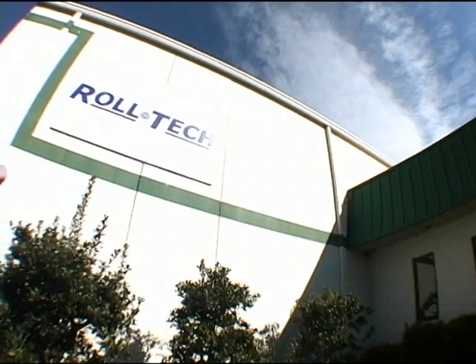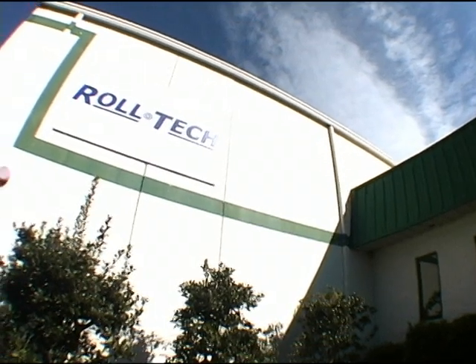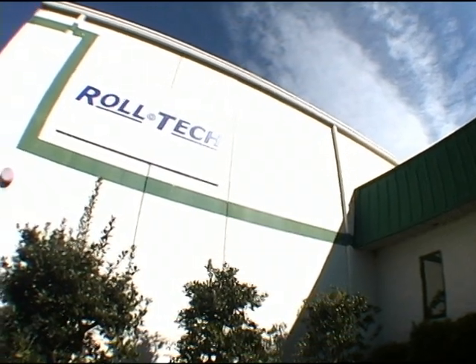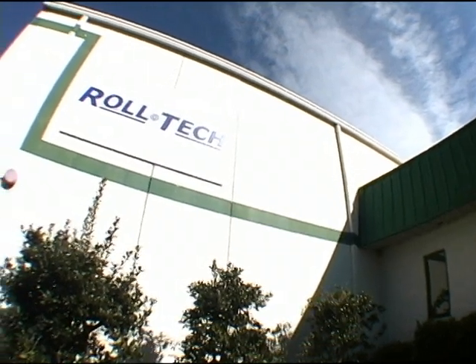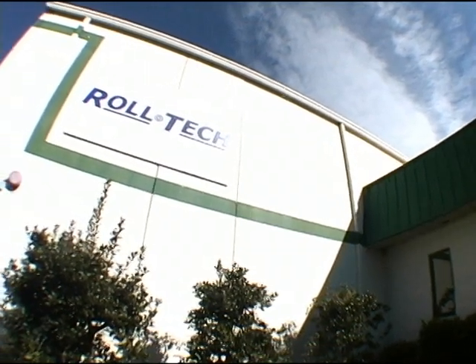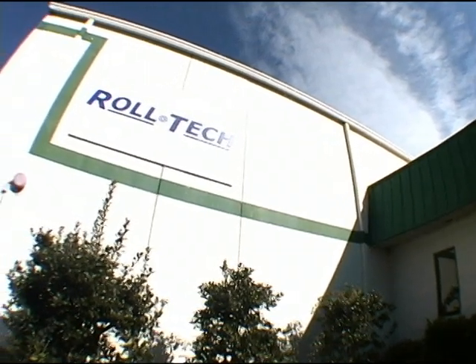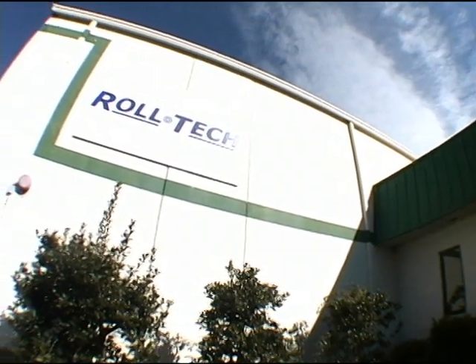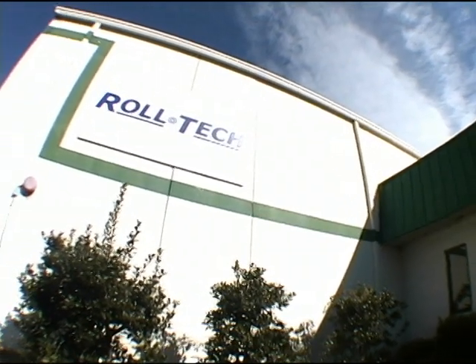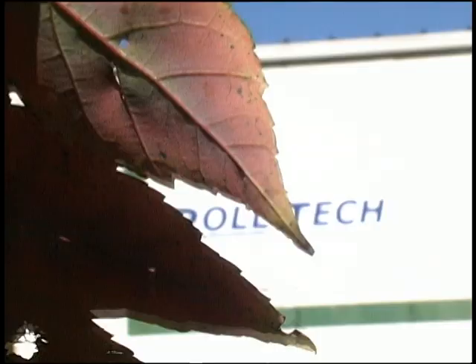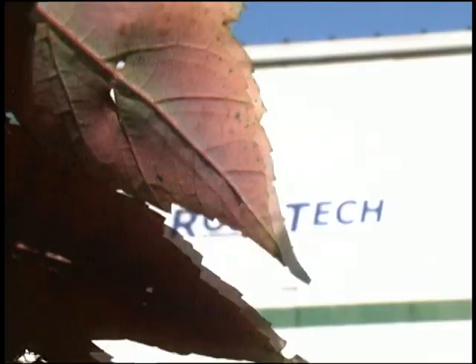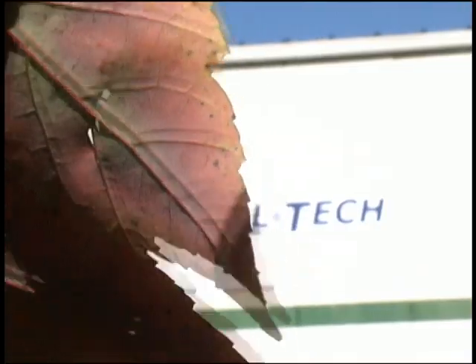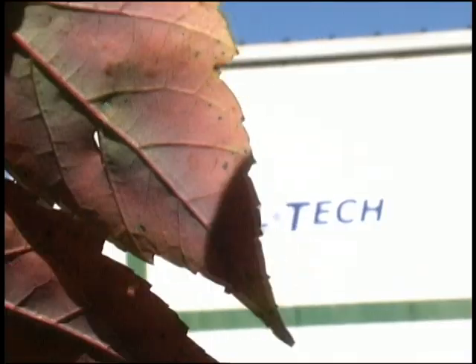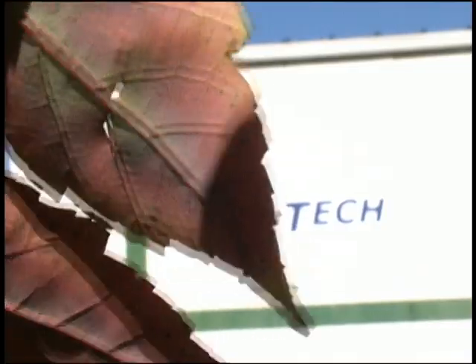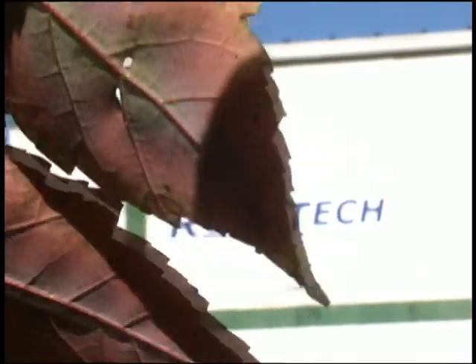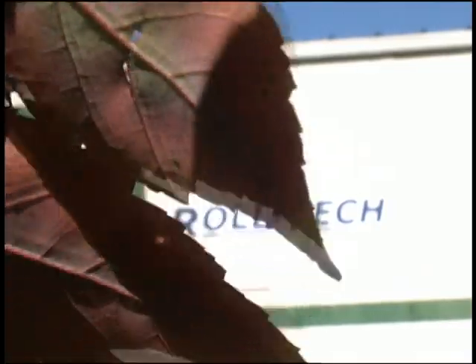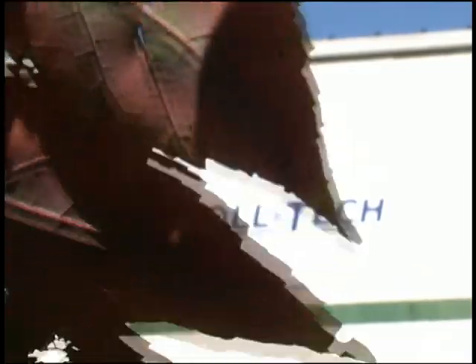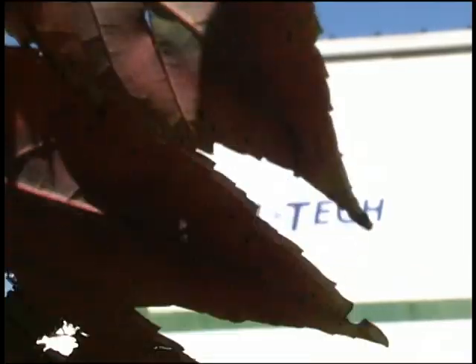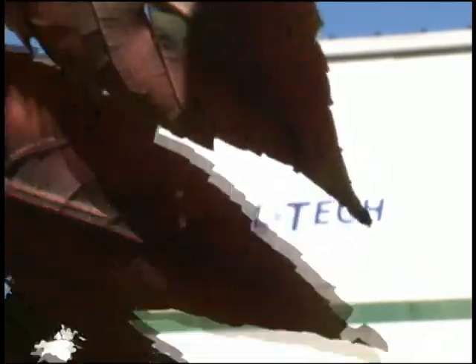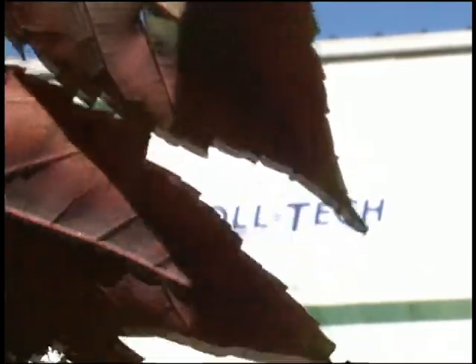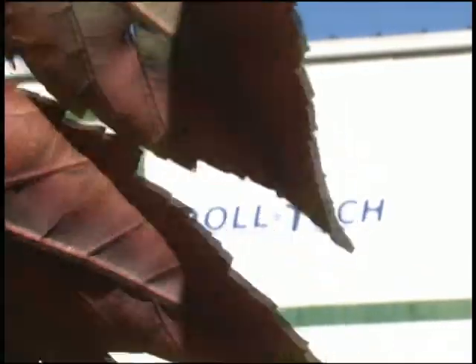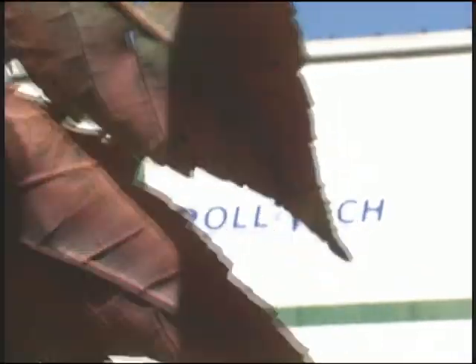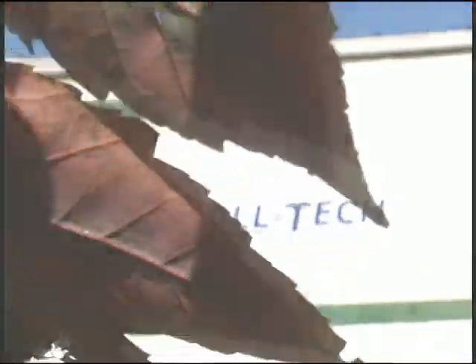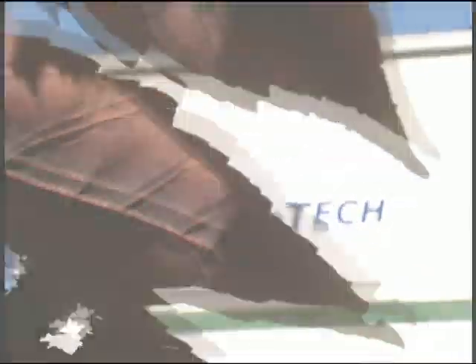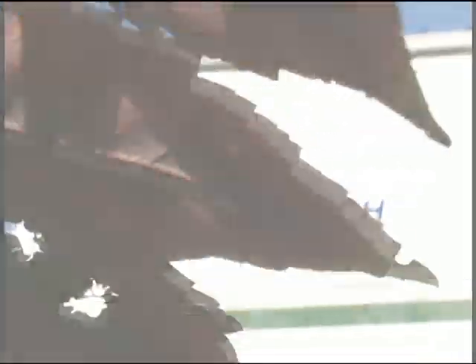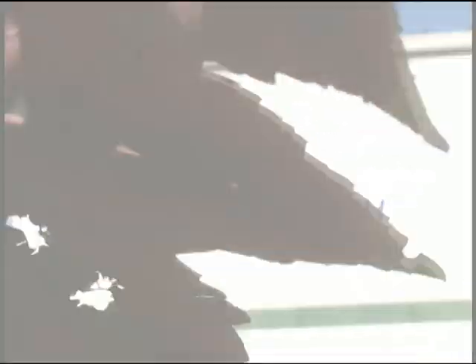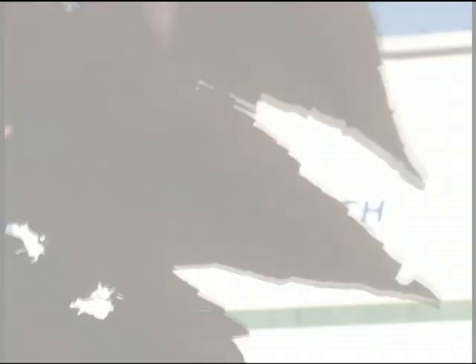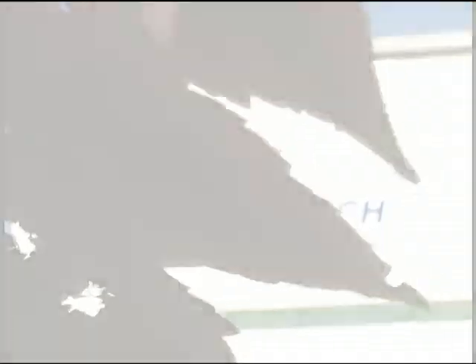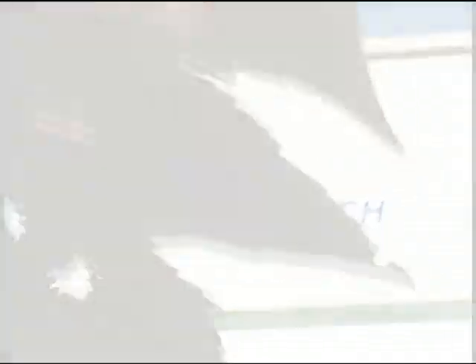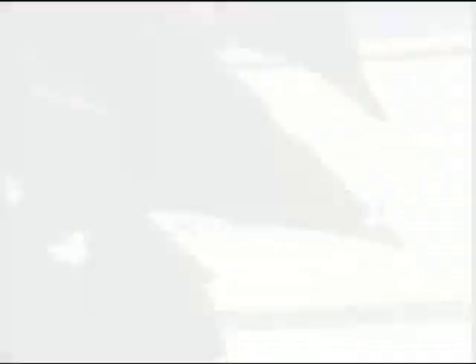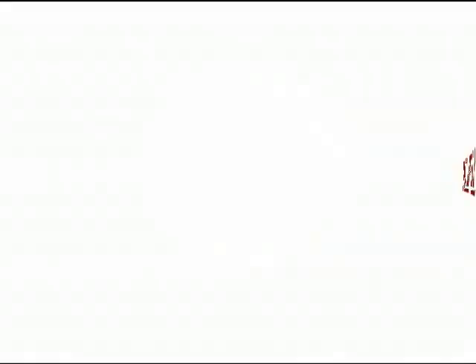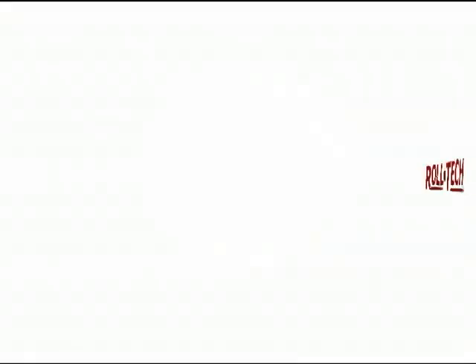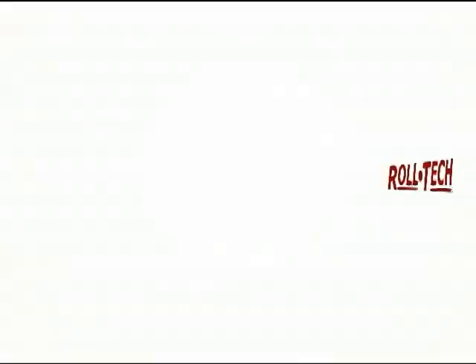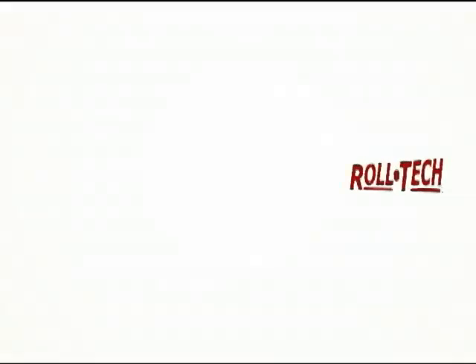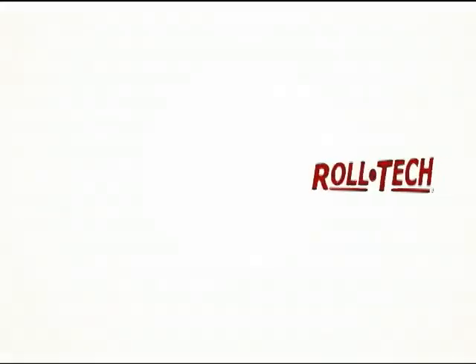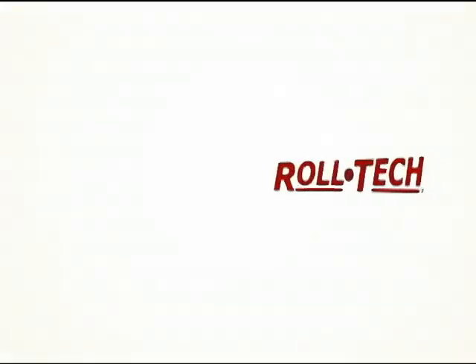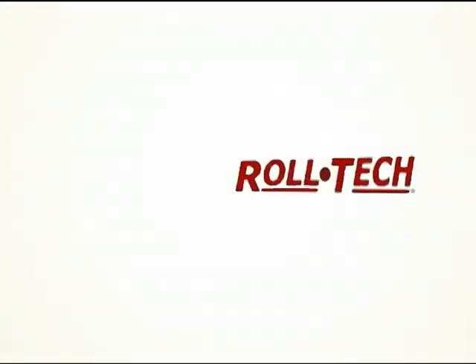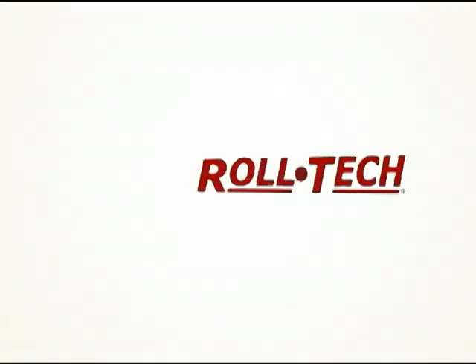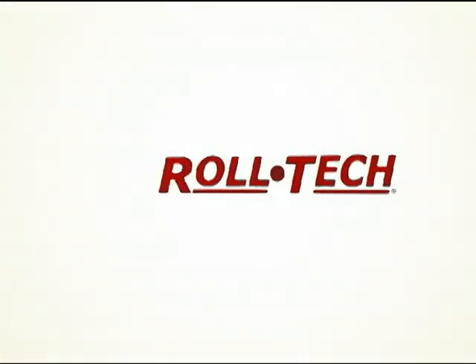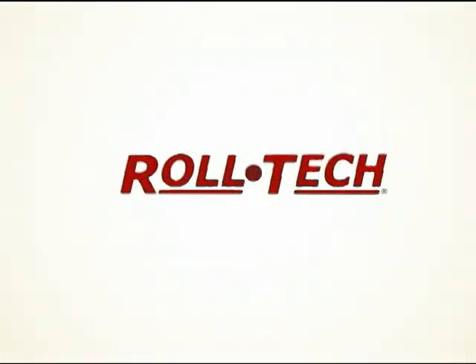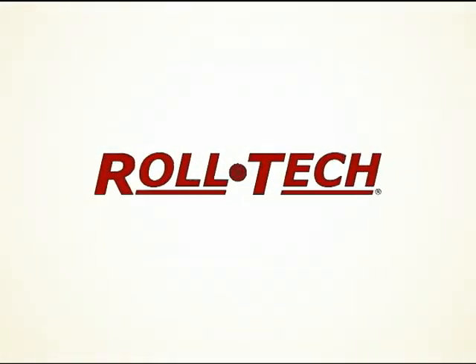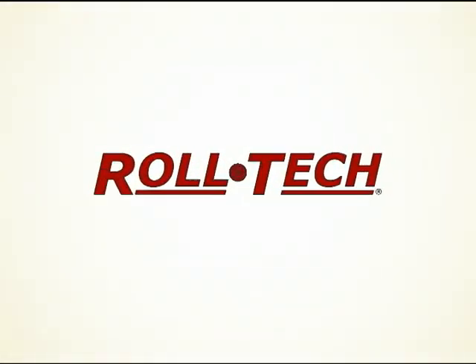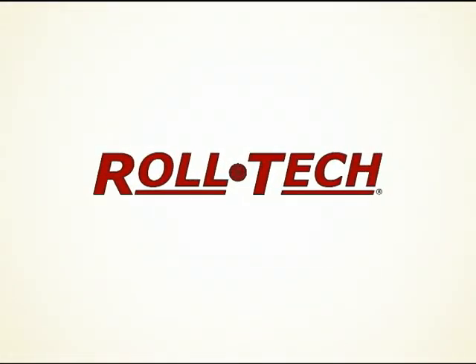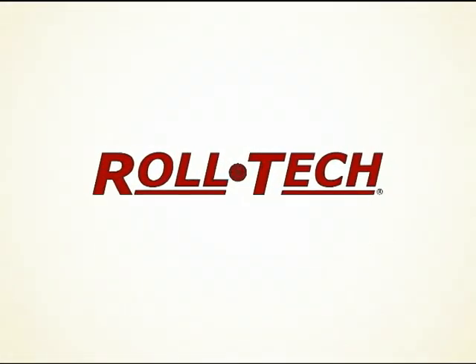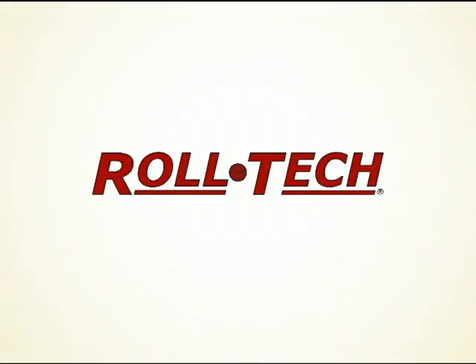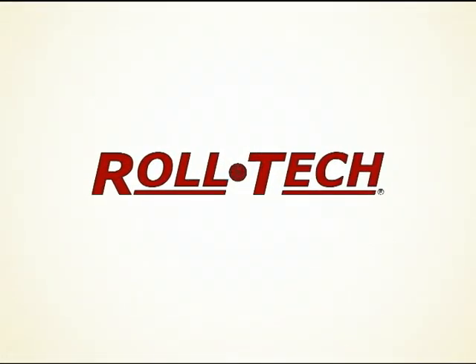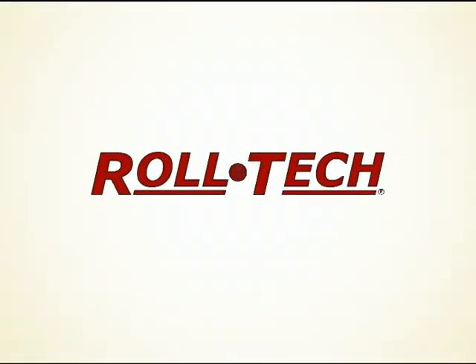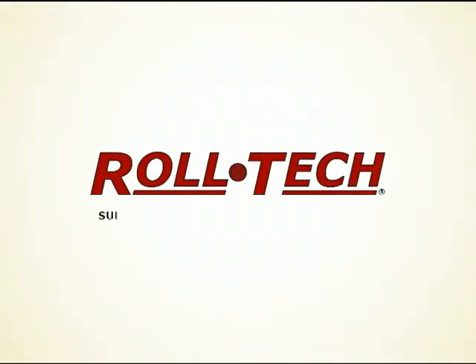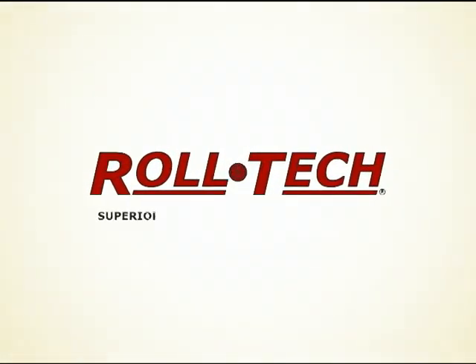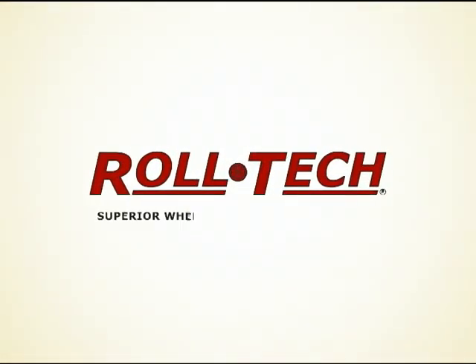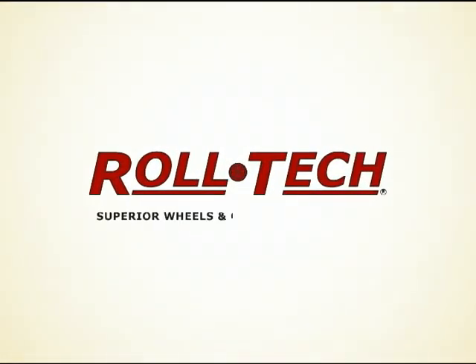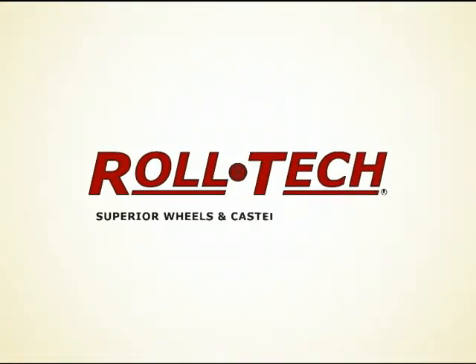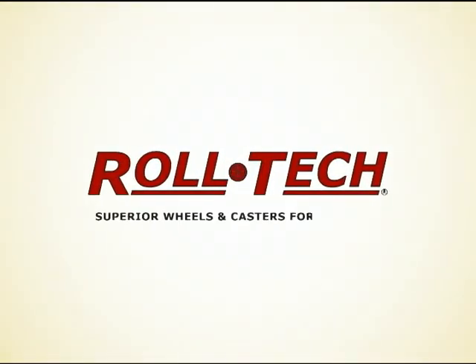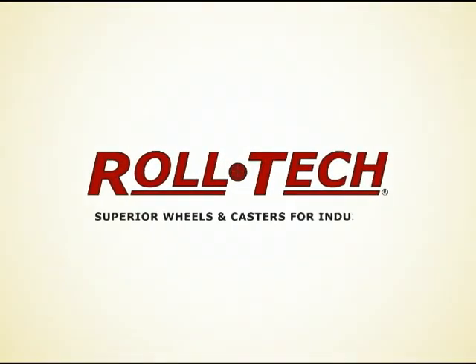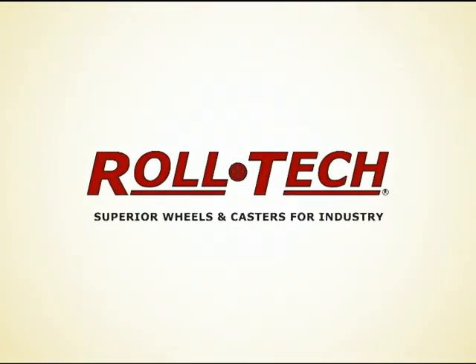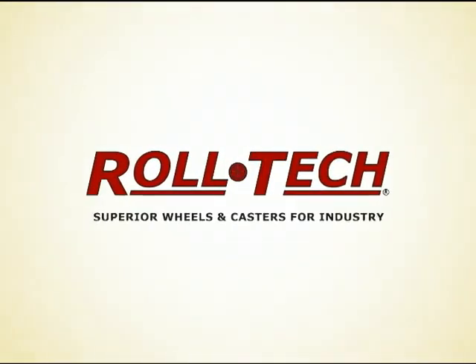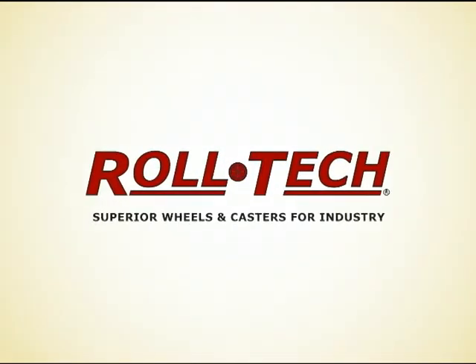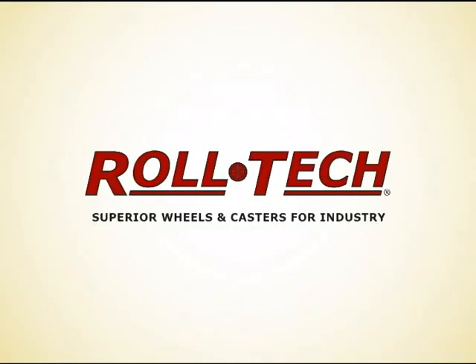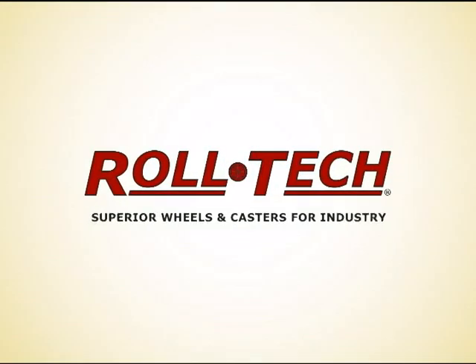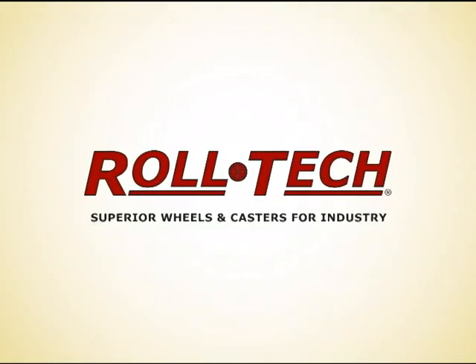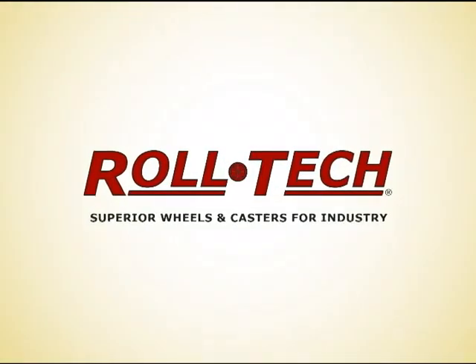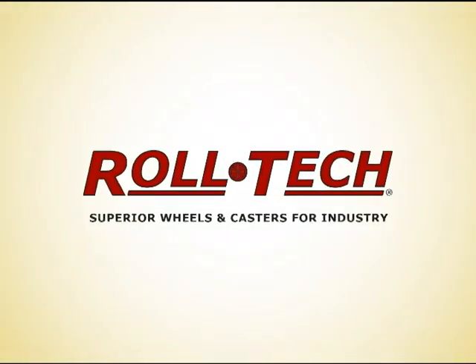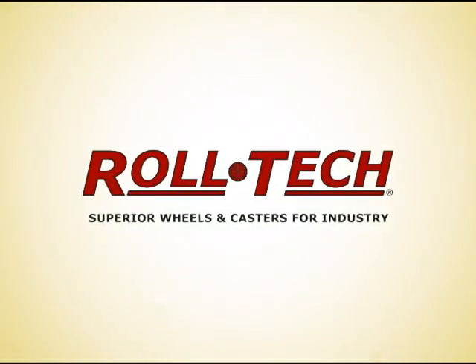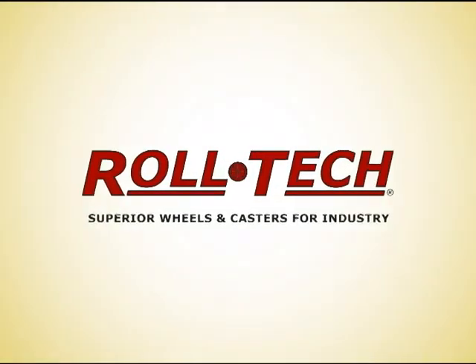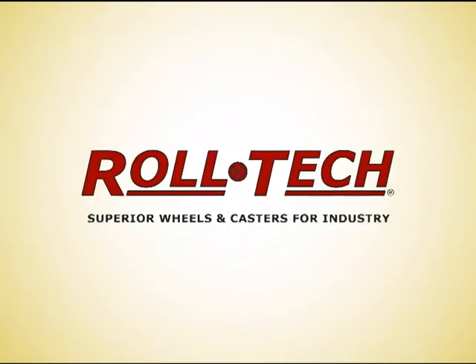If your product uses wheels, you should get to know Roltec, so you can benefit from the Roltec Advantage.